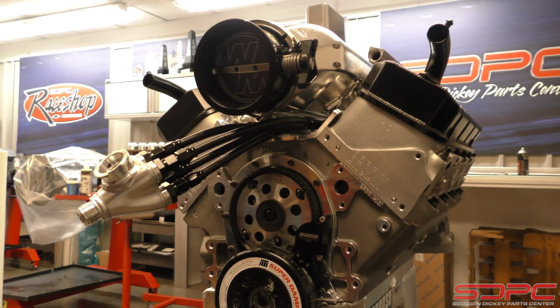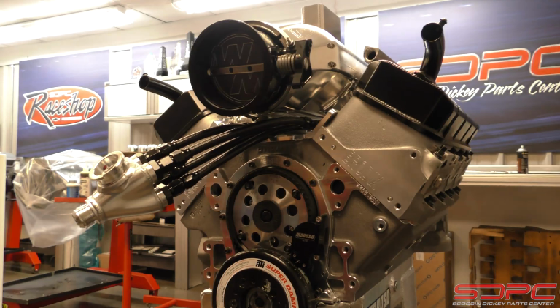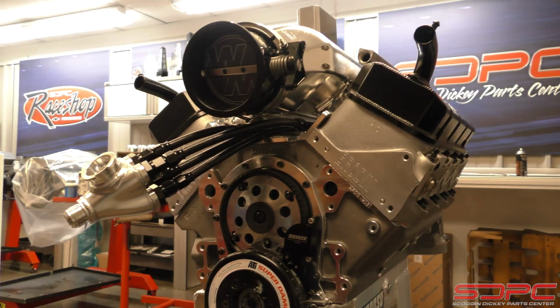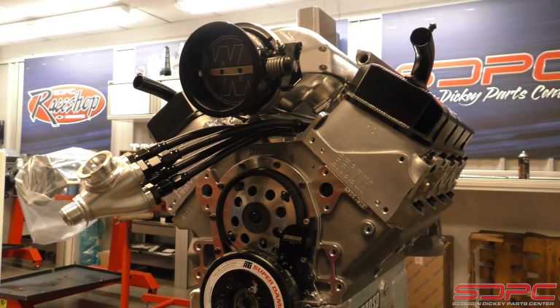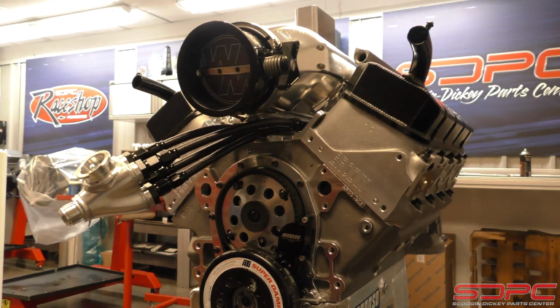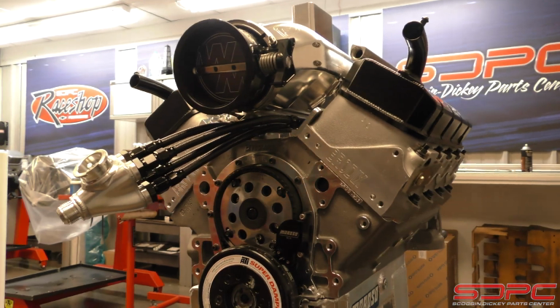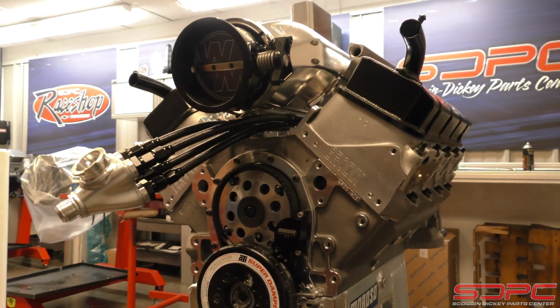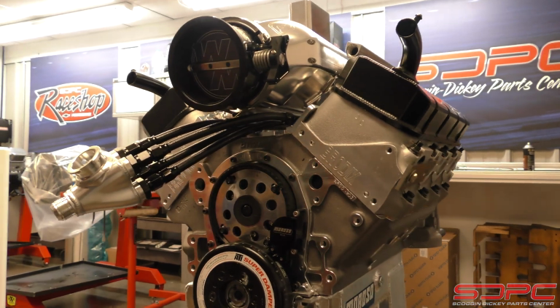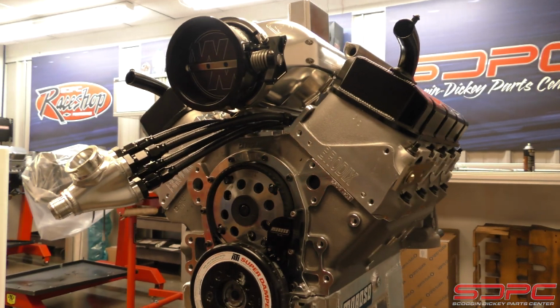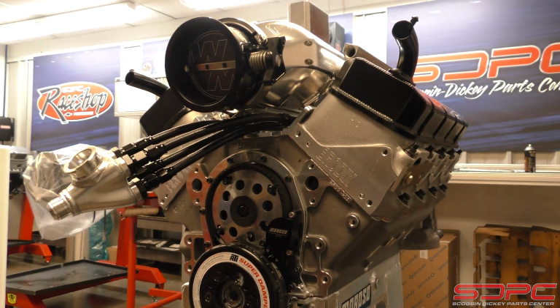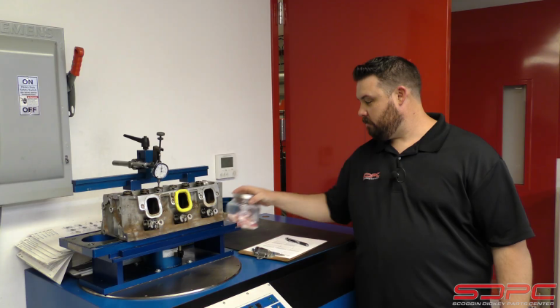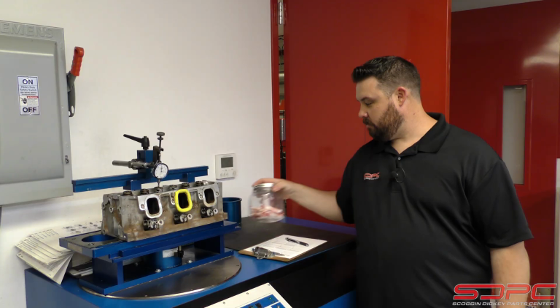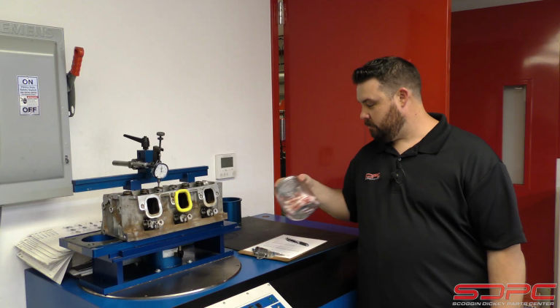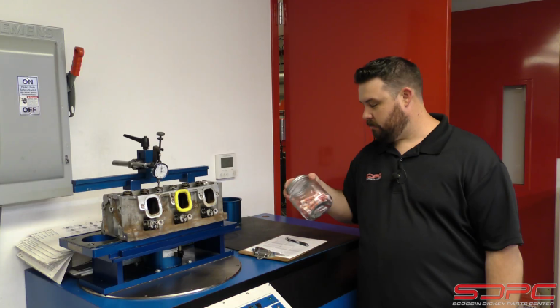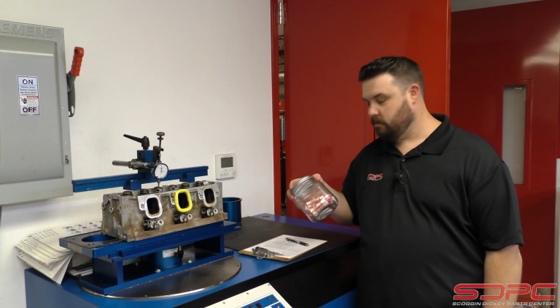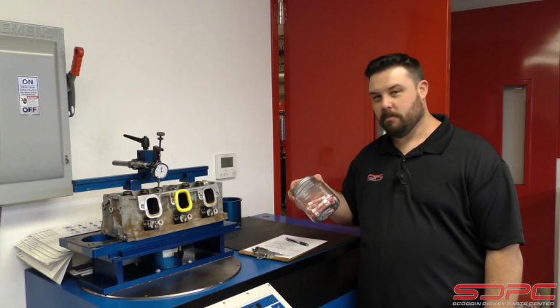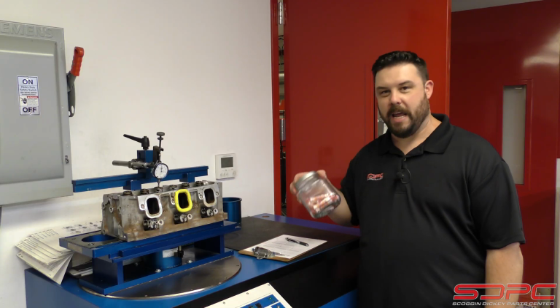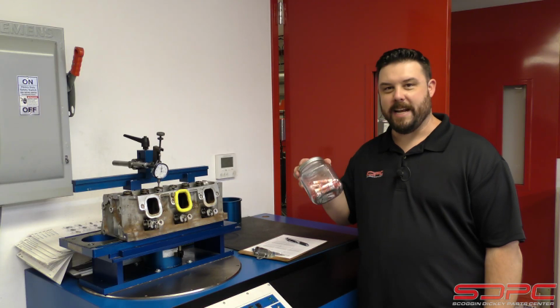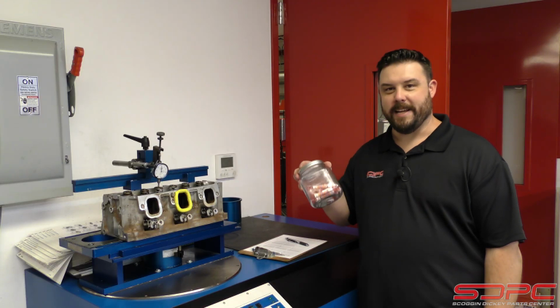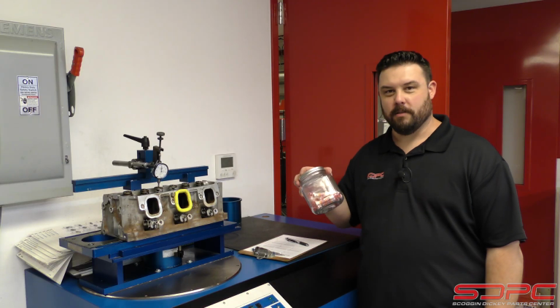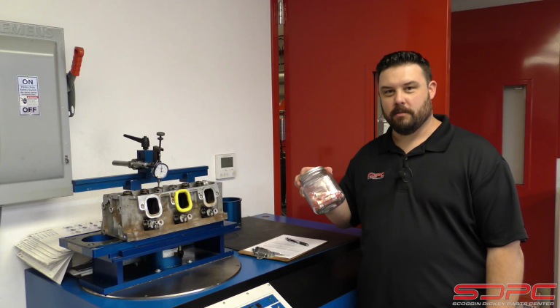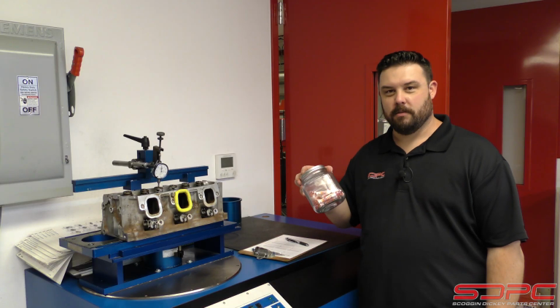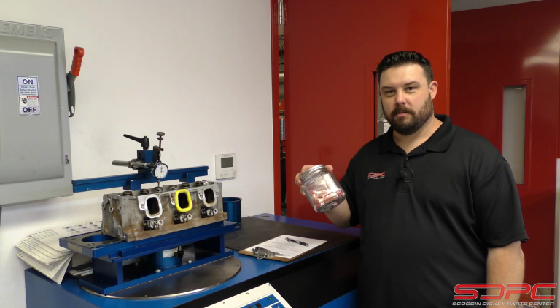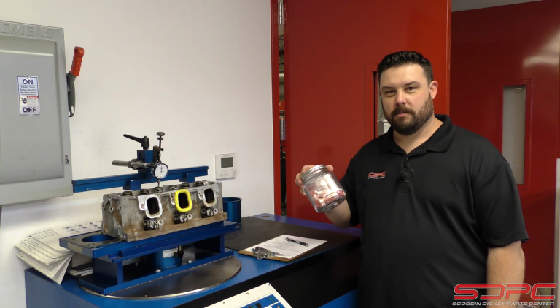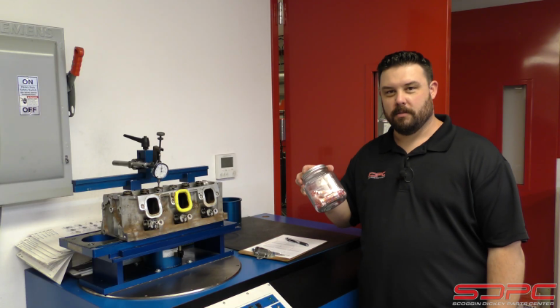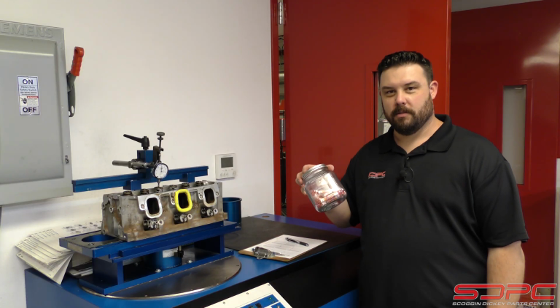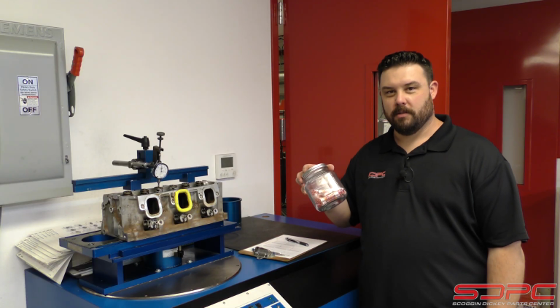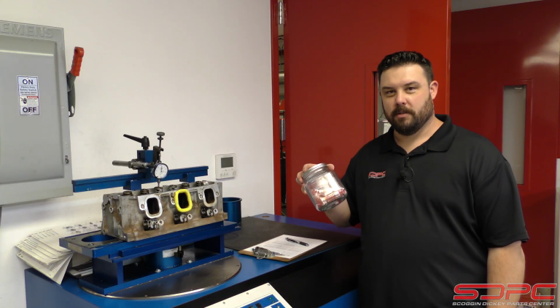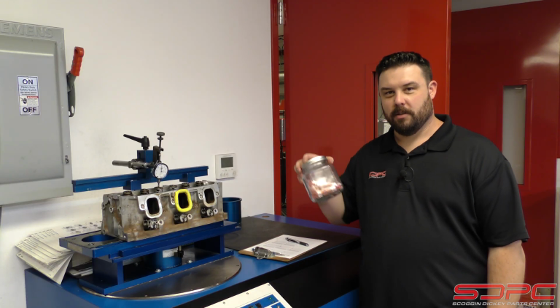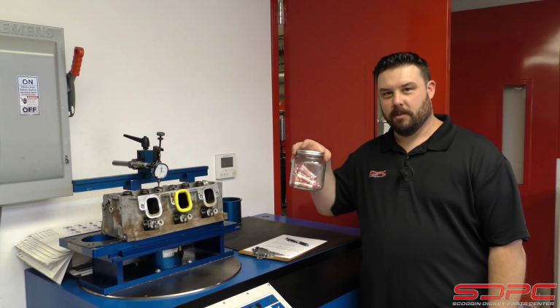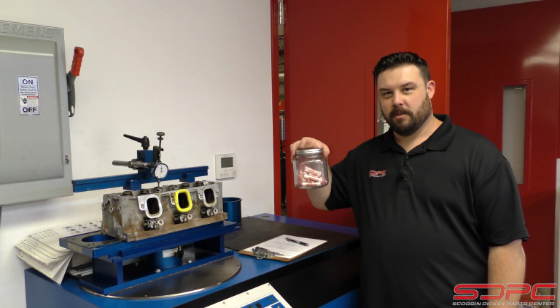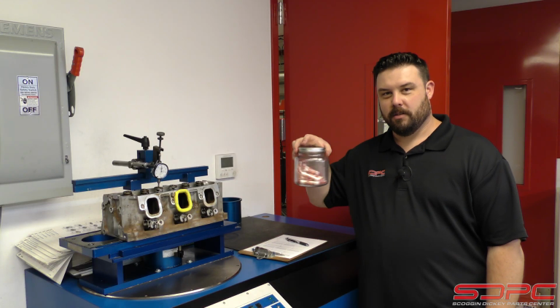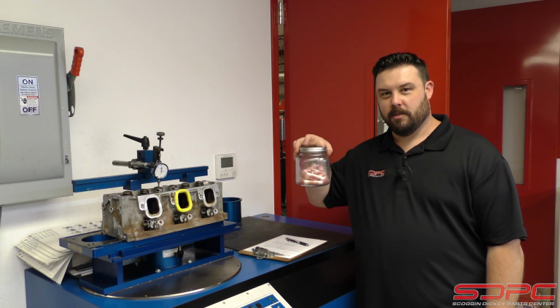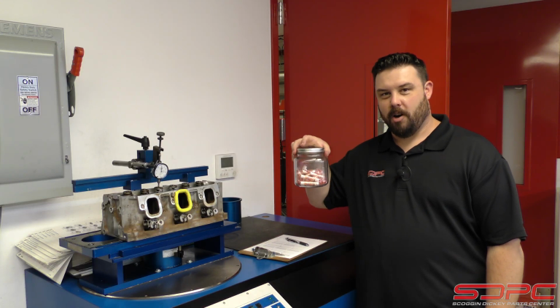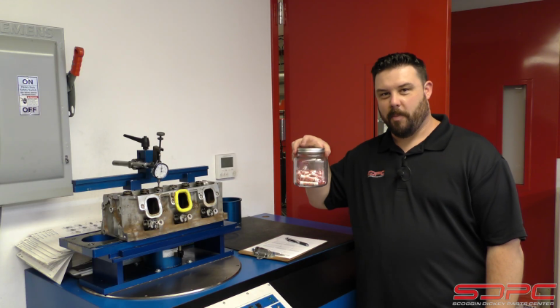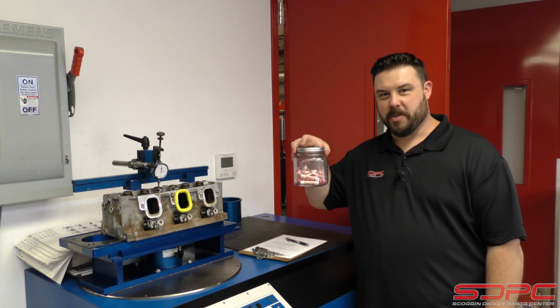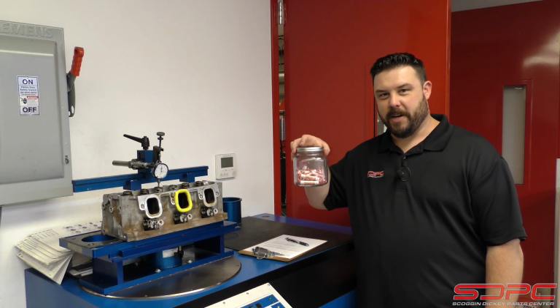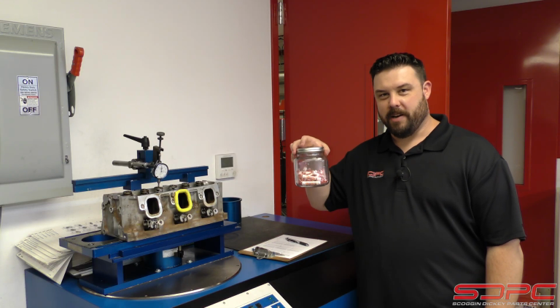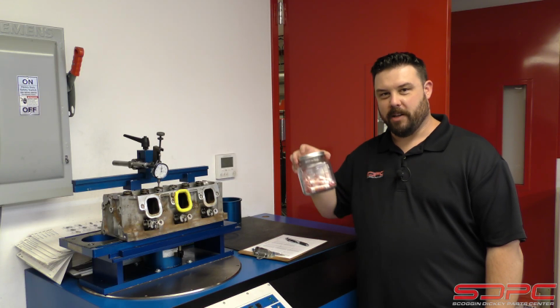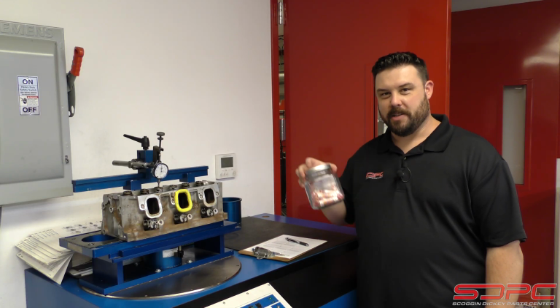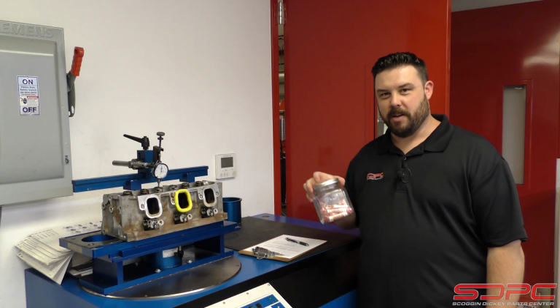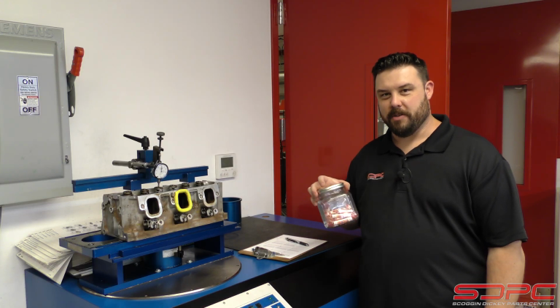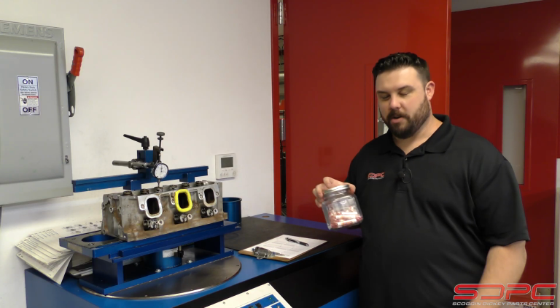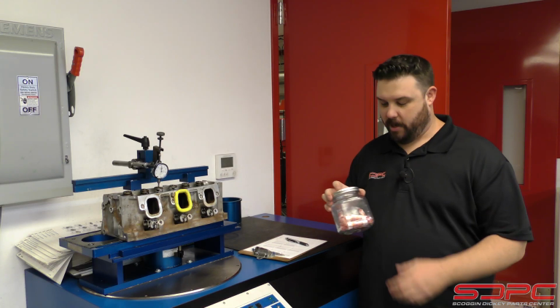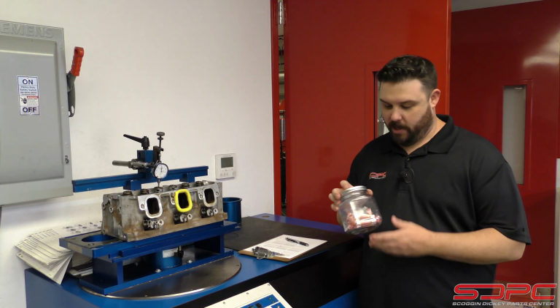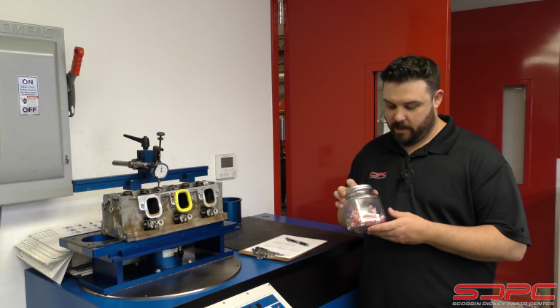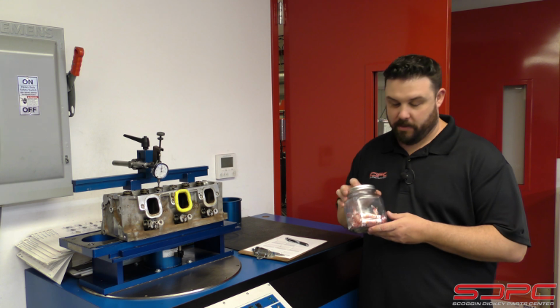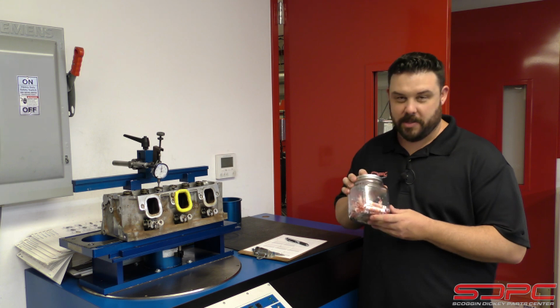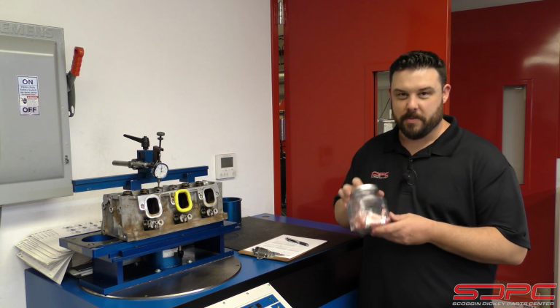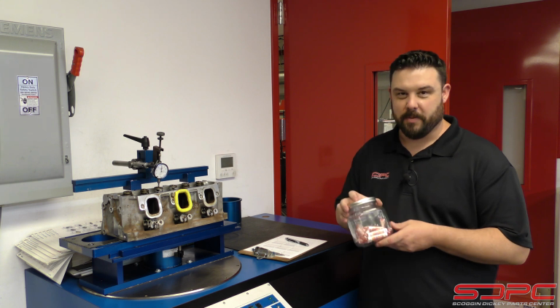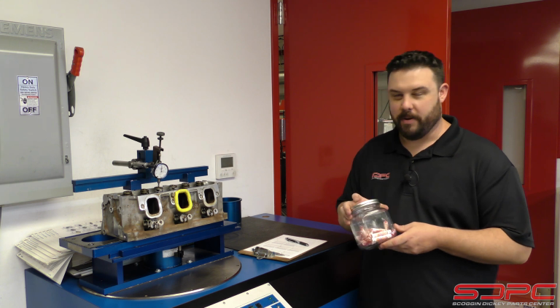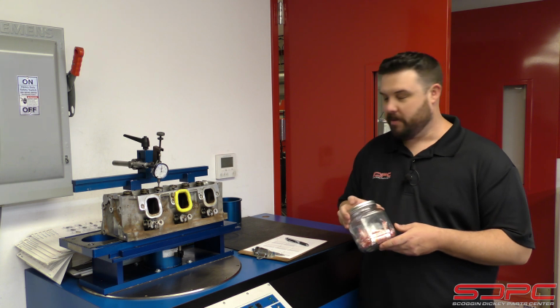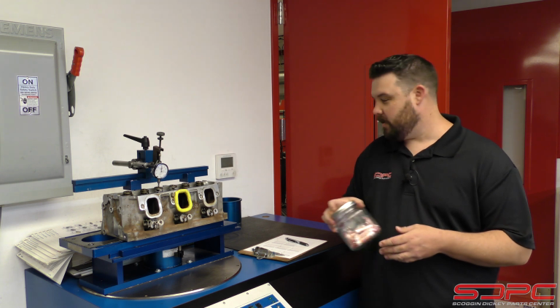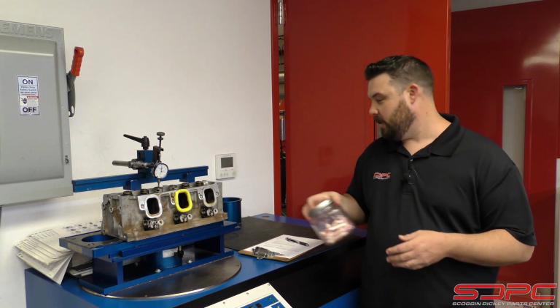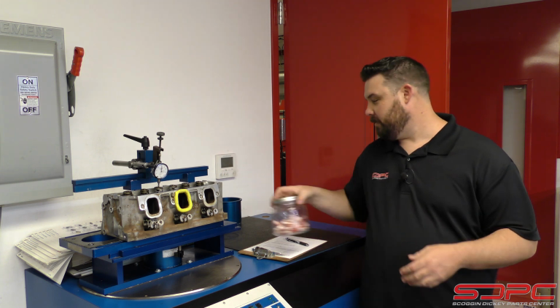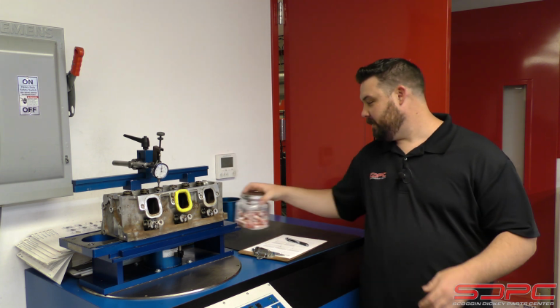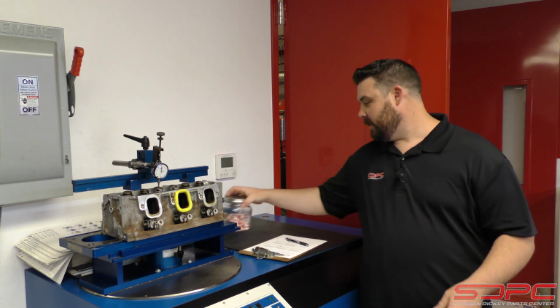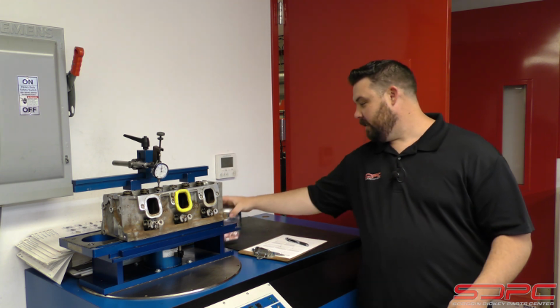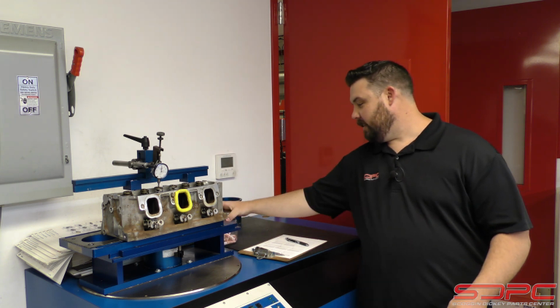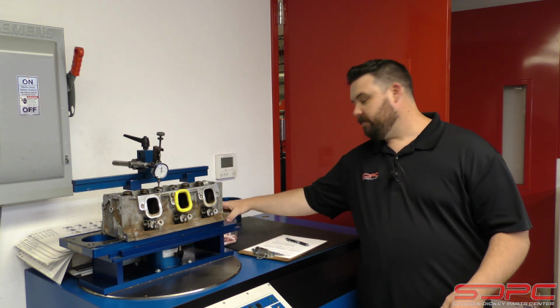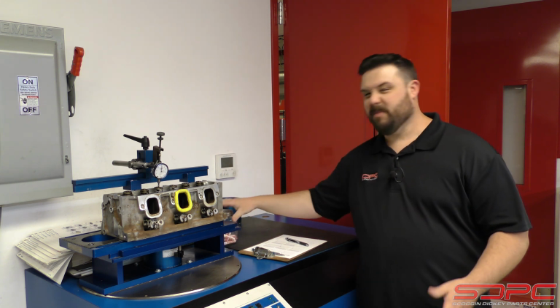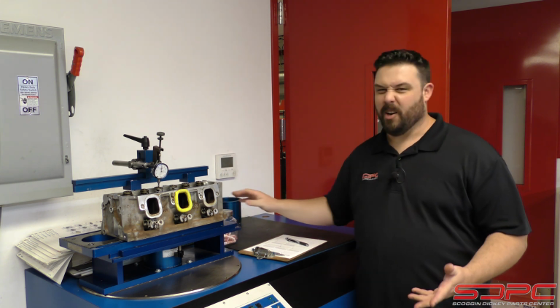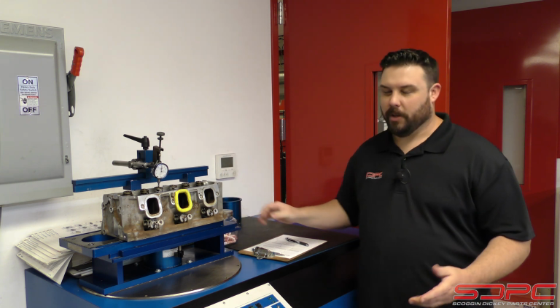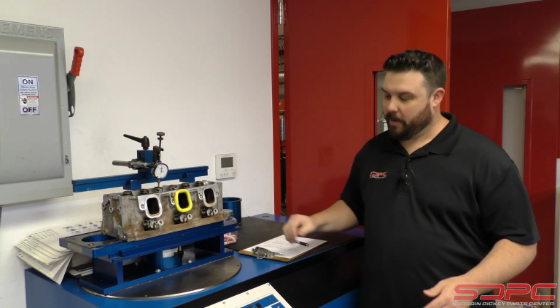Another reason? Candy. Our boss back here likes to have a jar of candy. Not really.